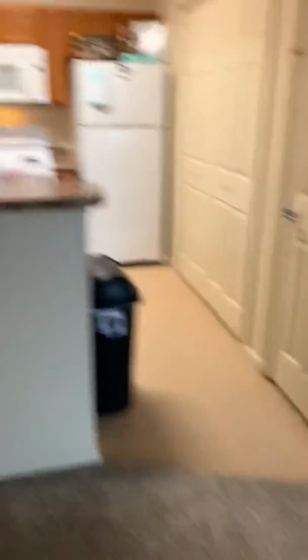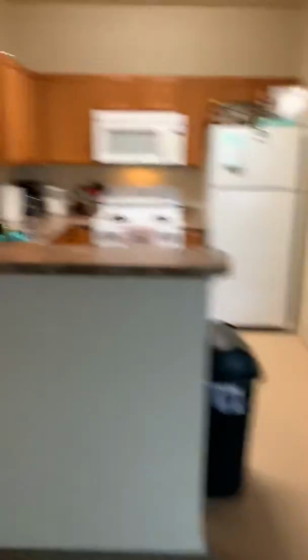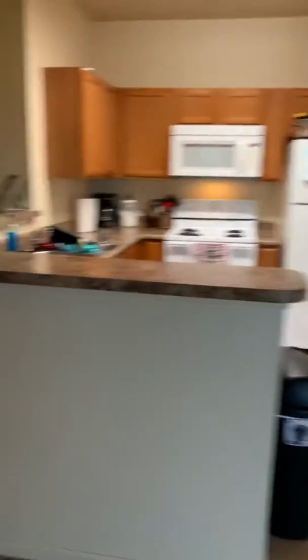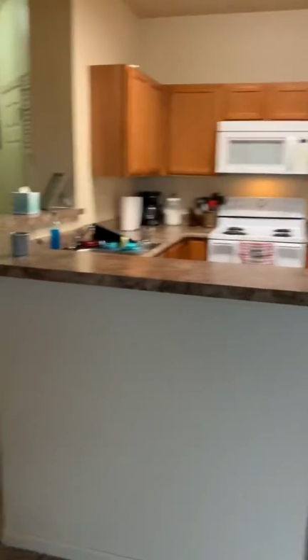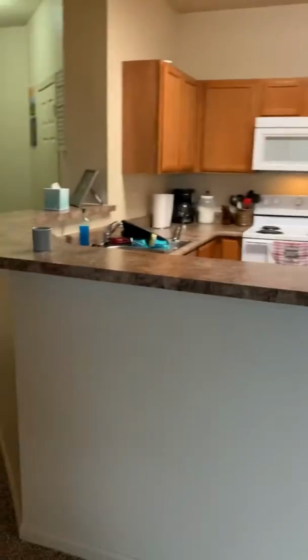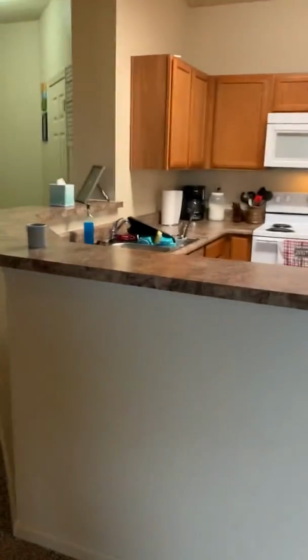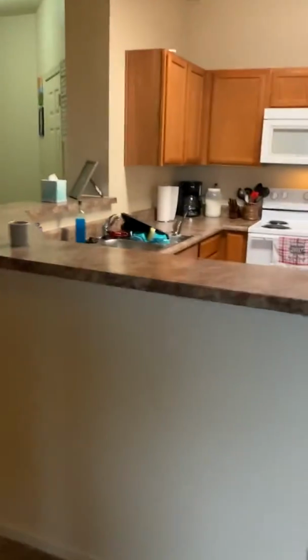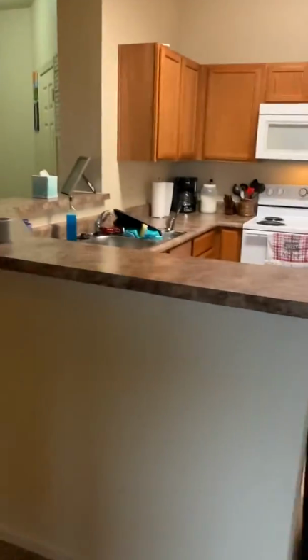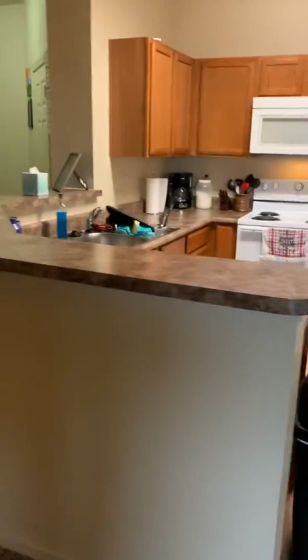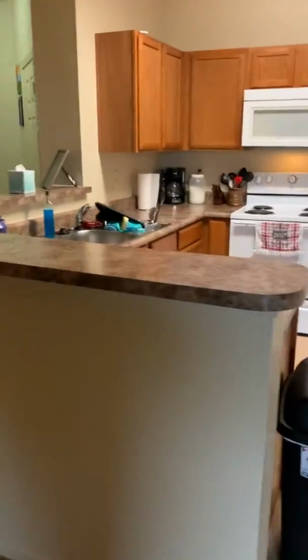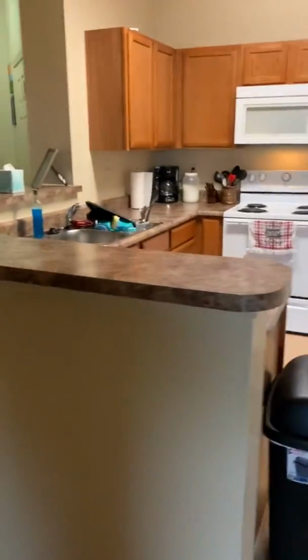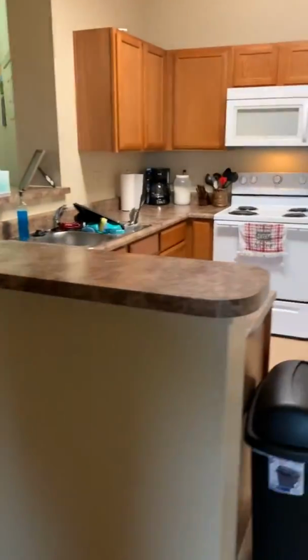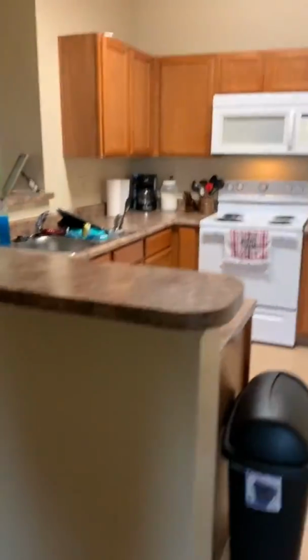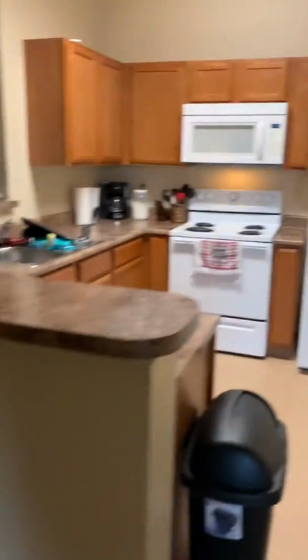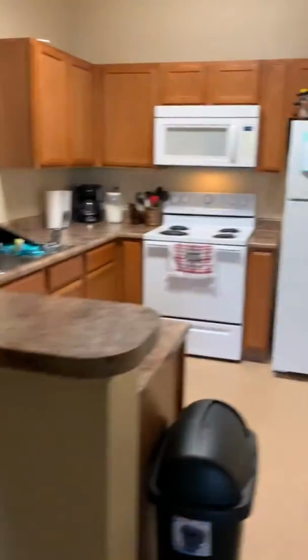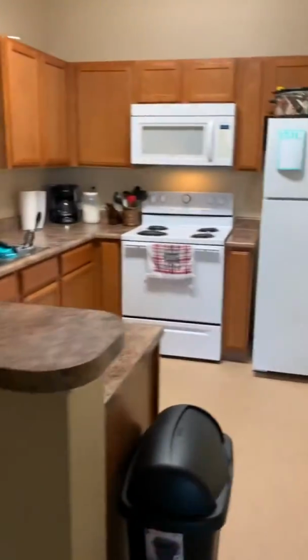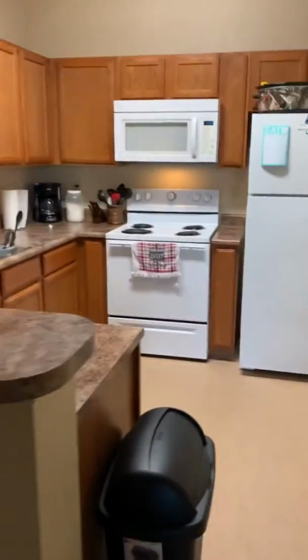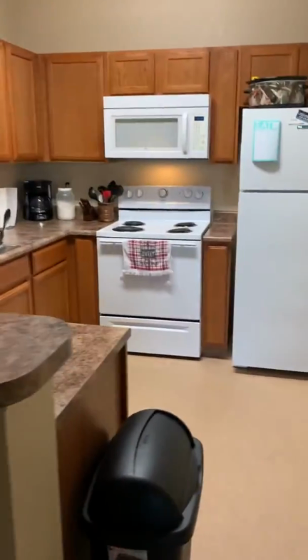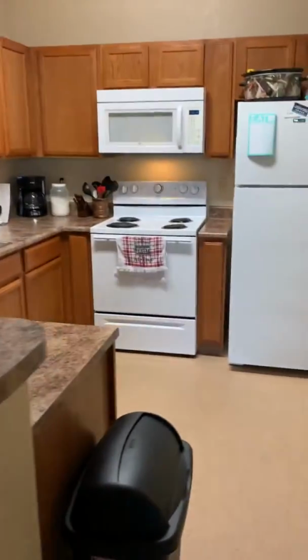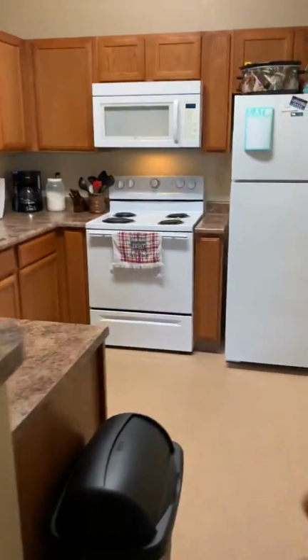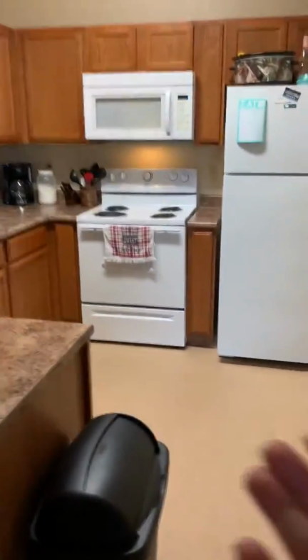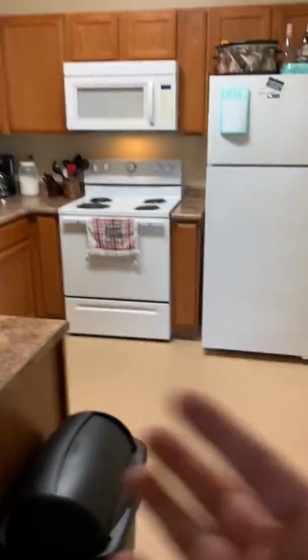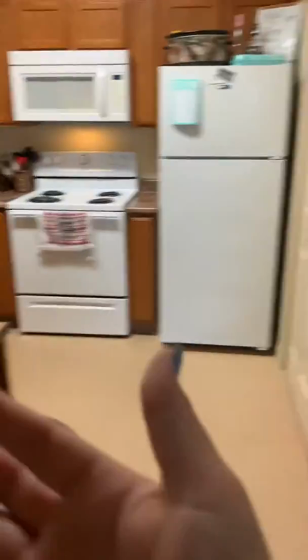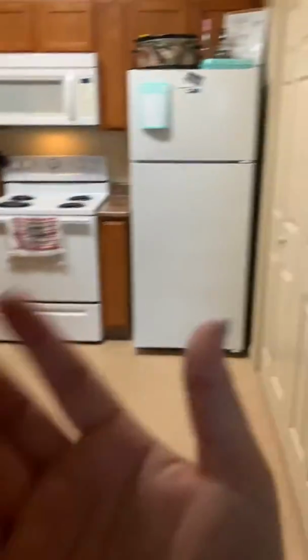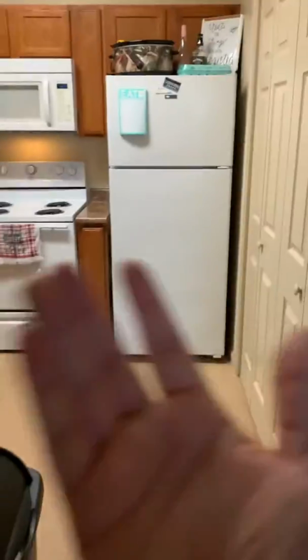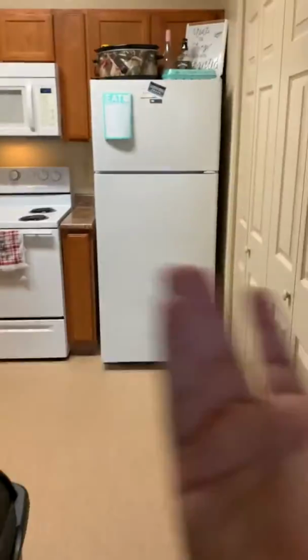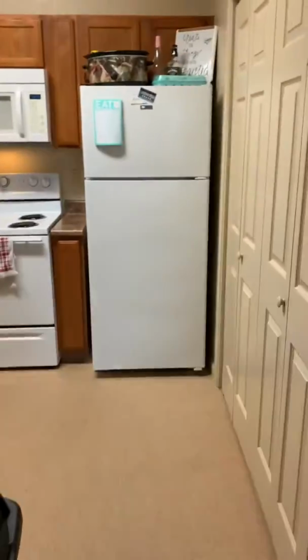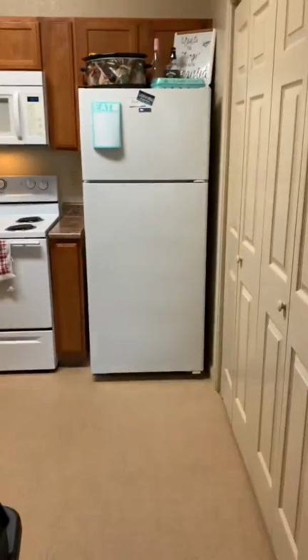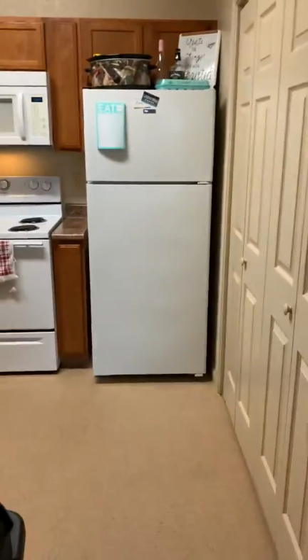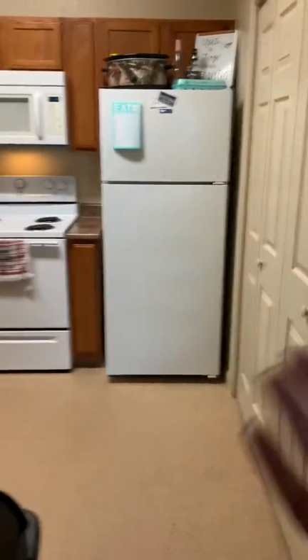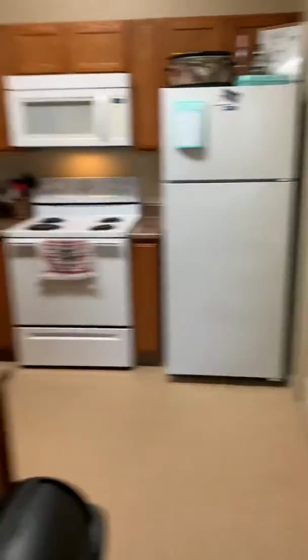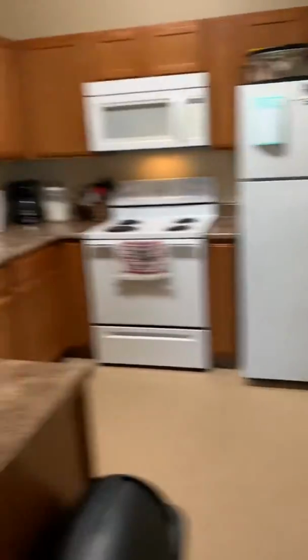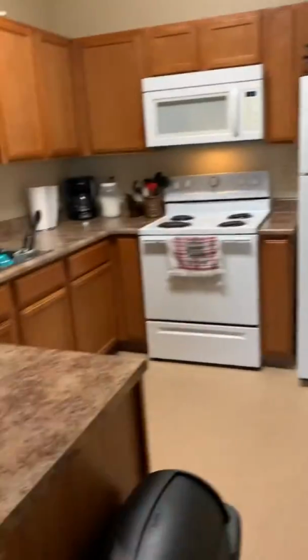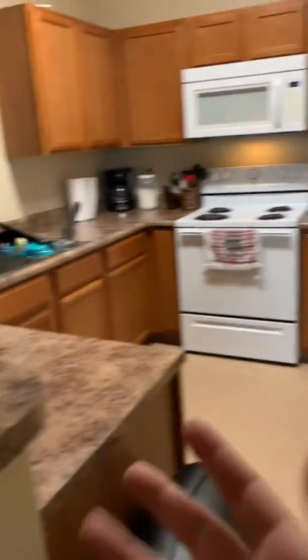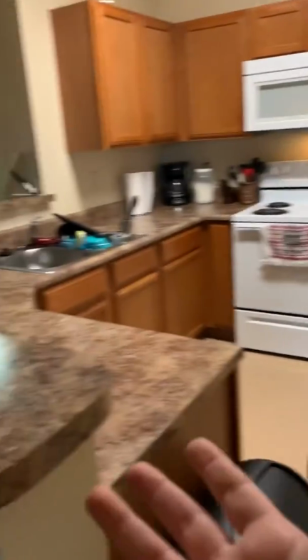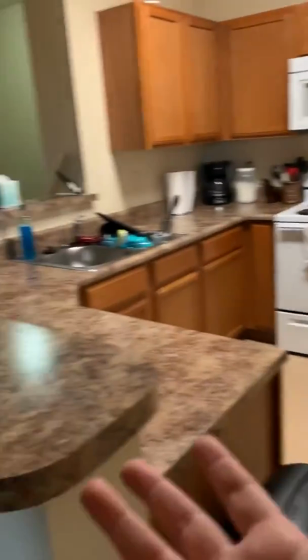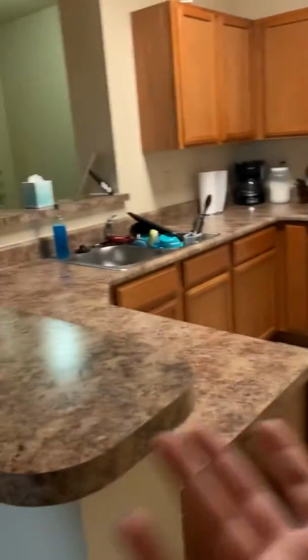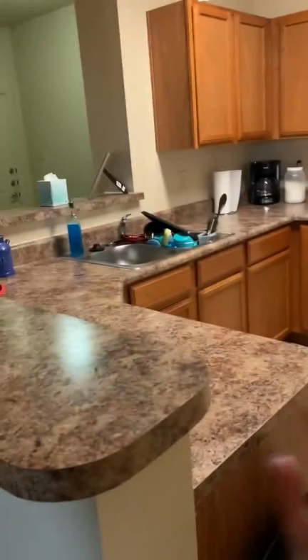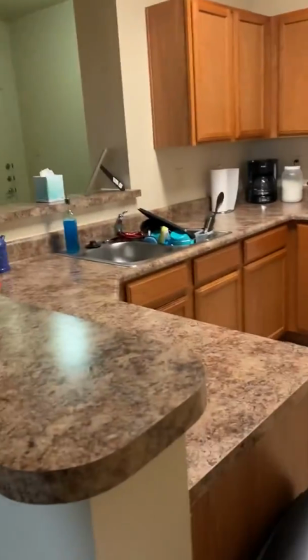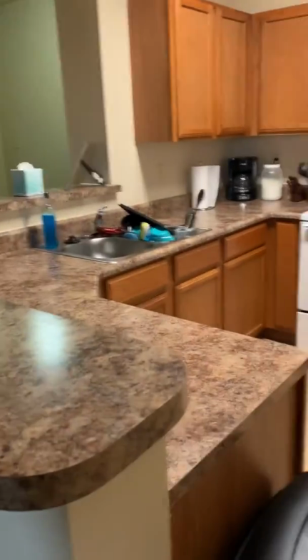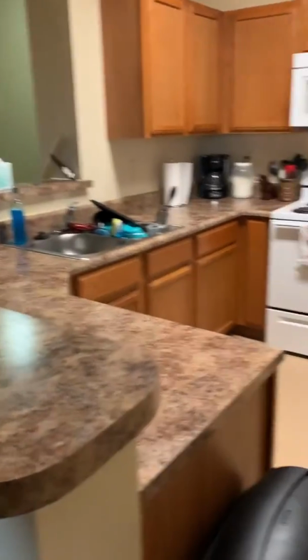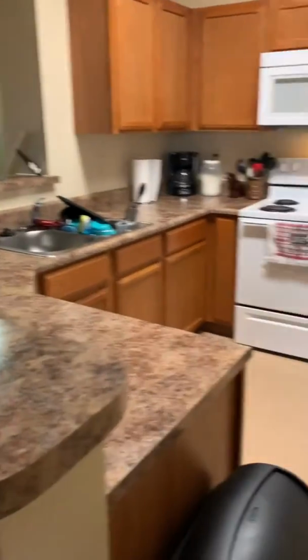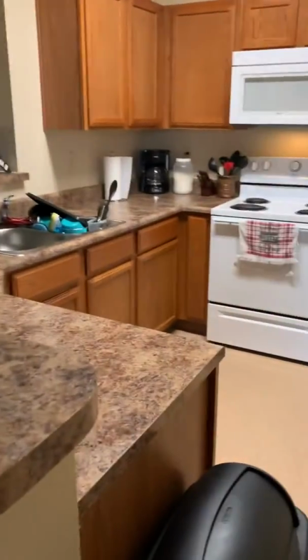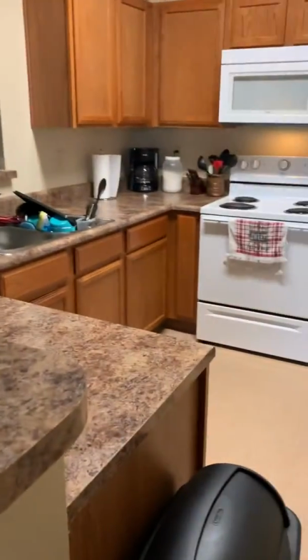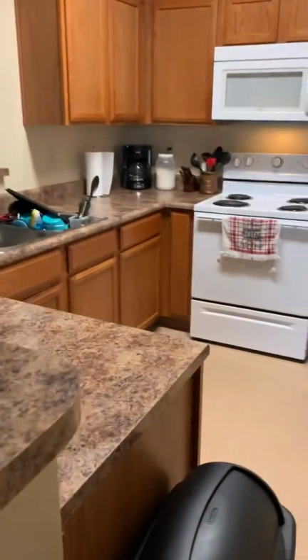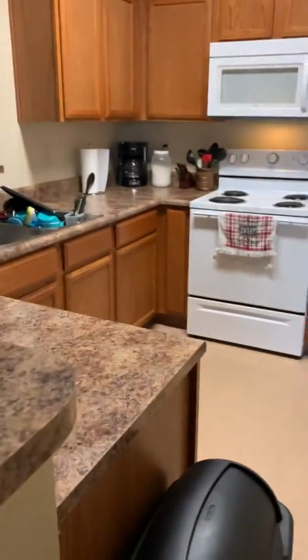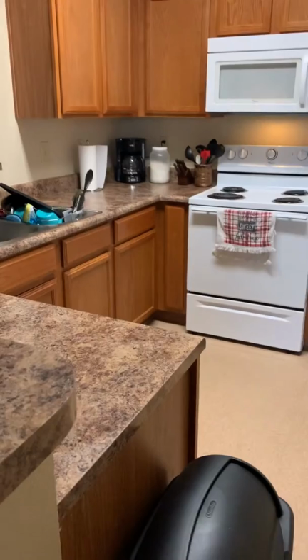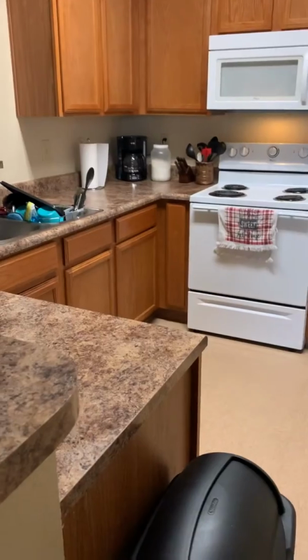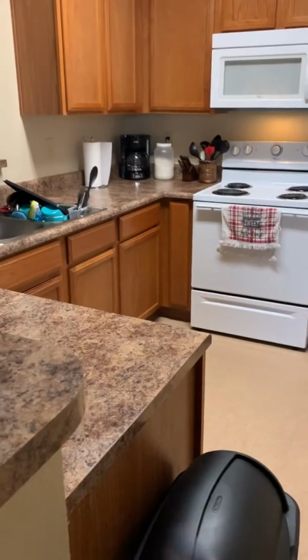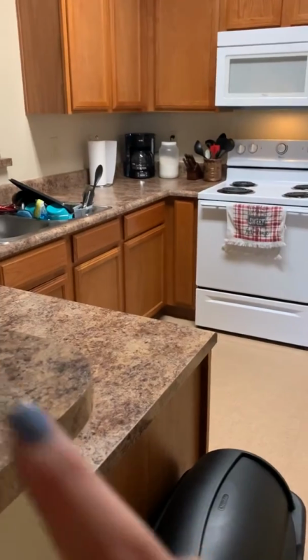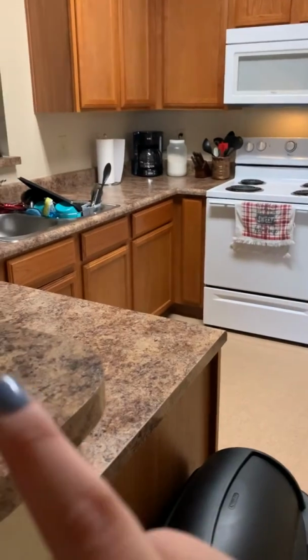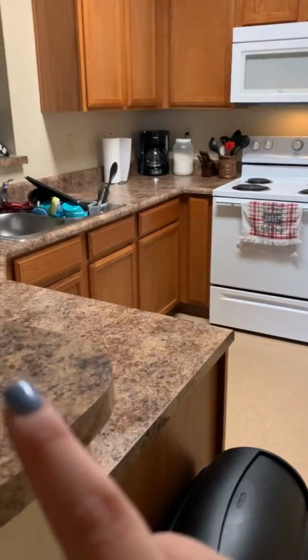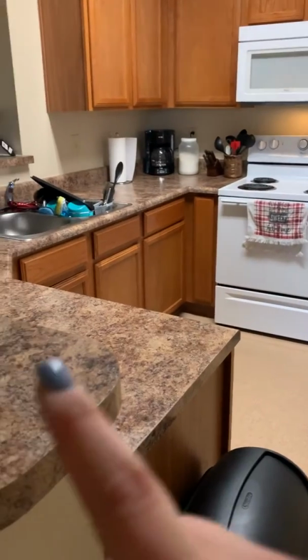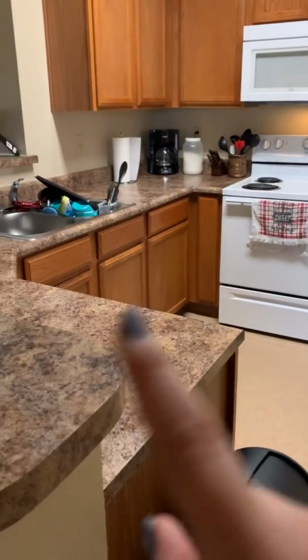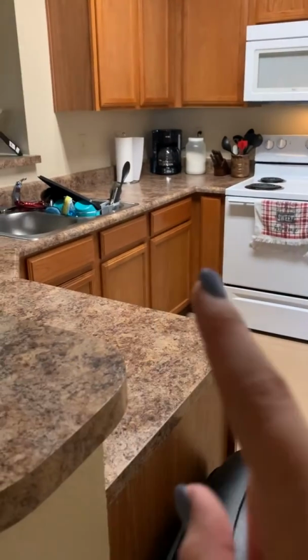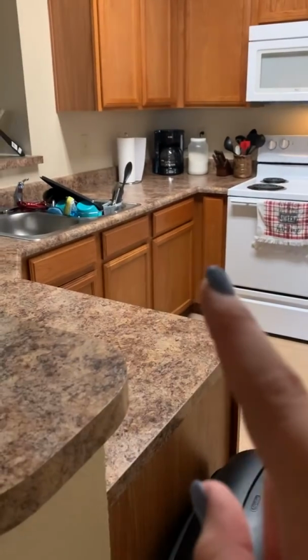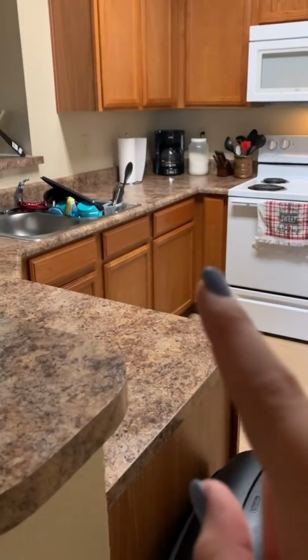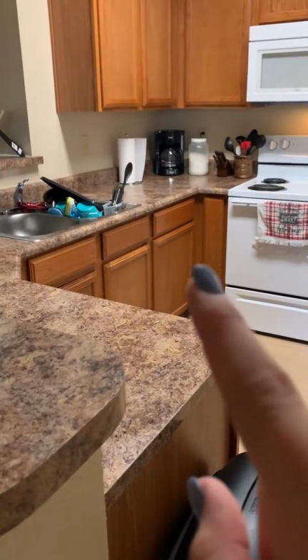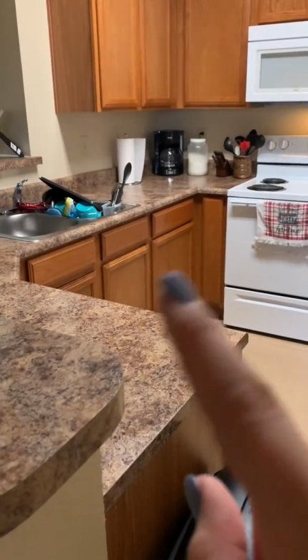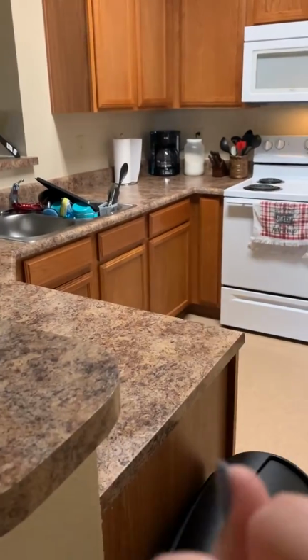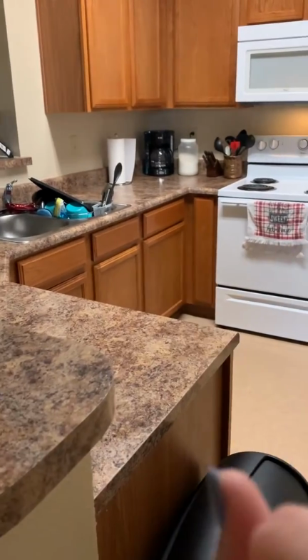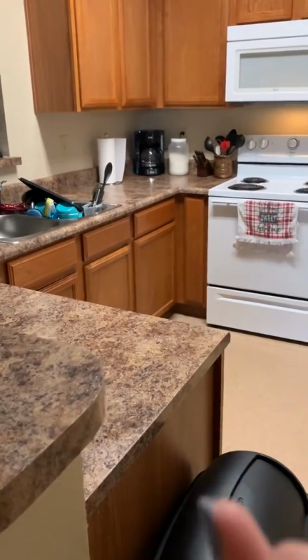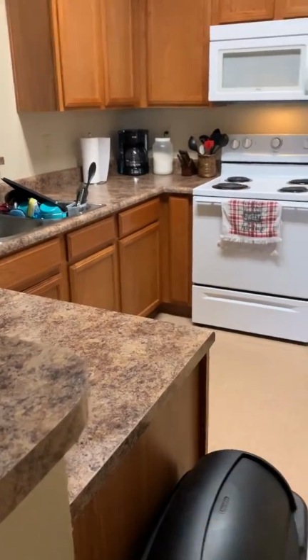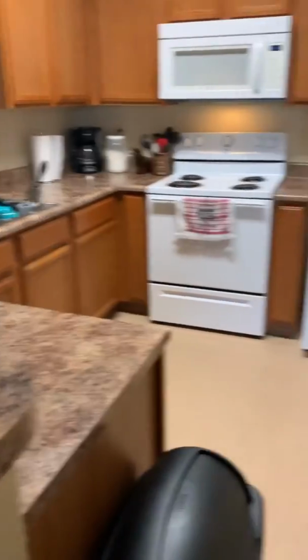And then we have my kitchen. It's nothing really special to it. I just did dishes, so excuse those.